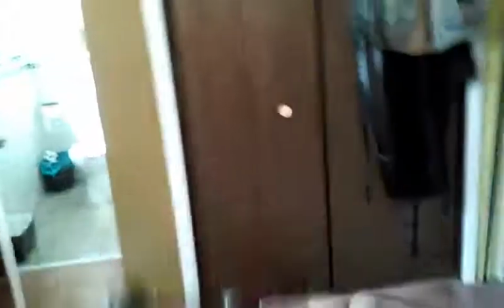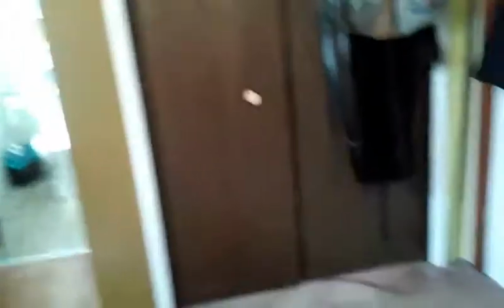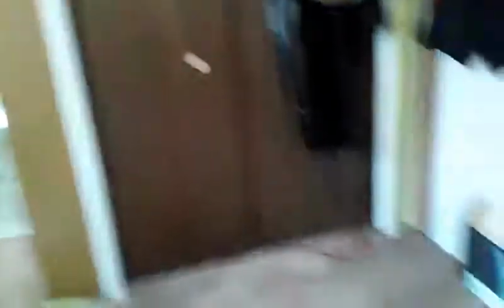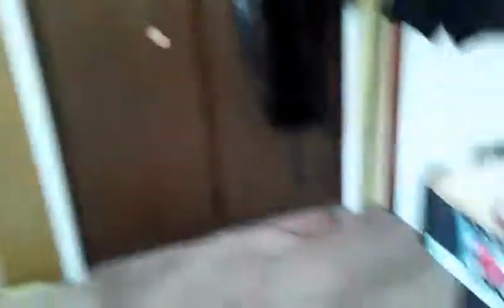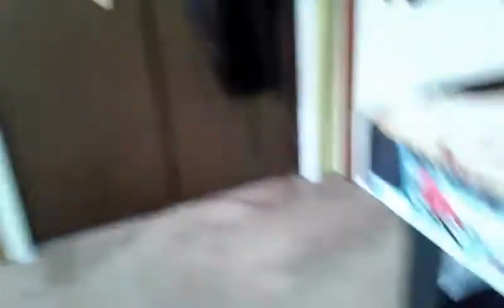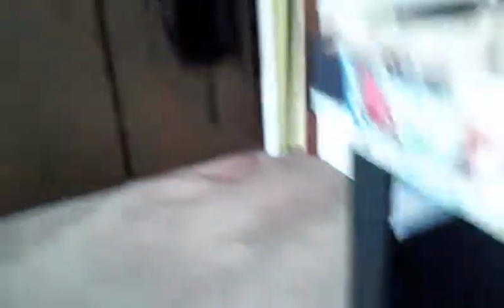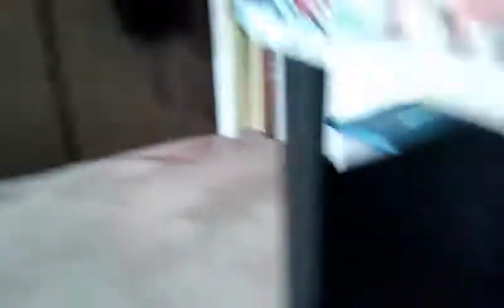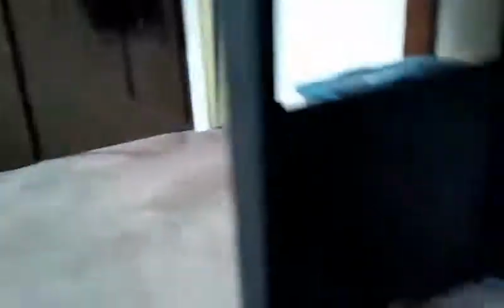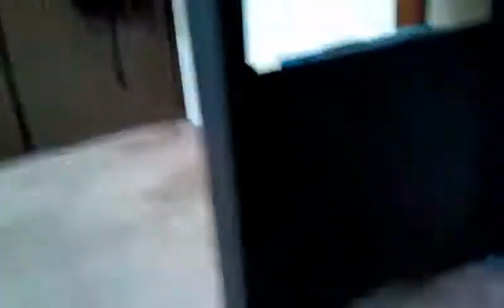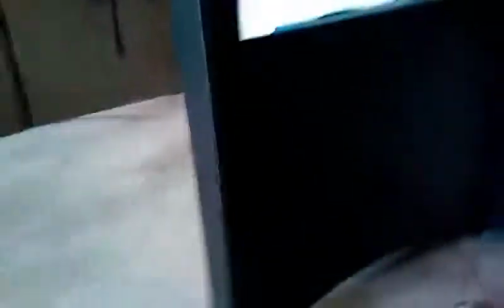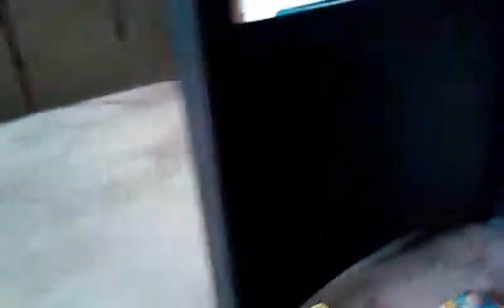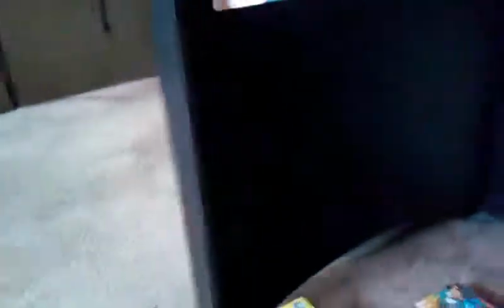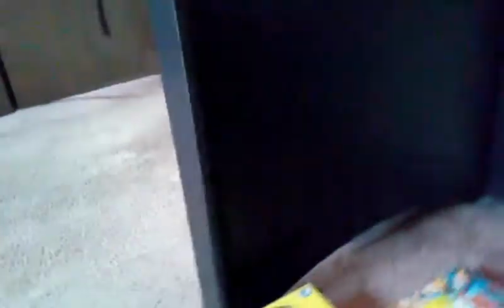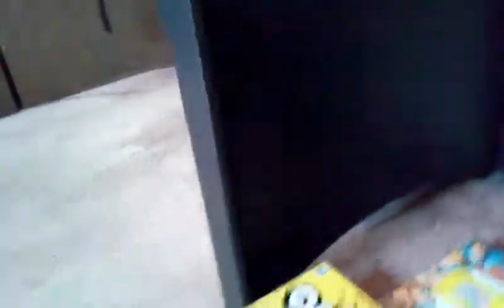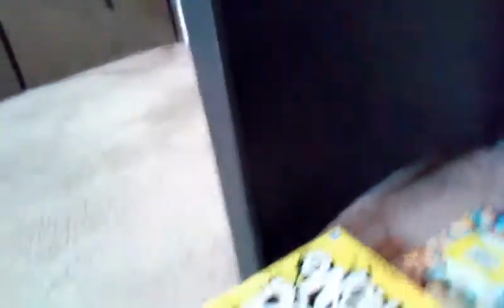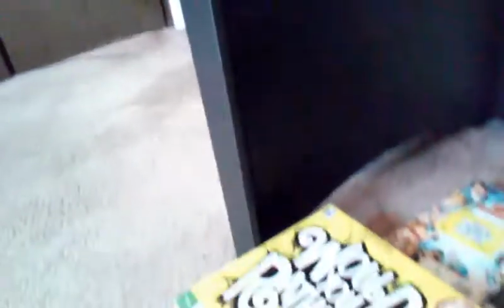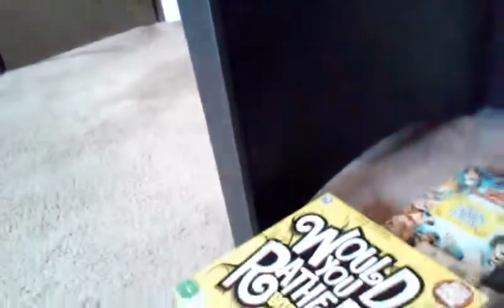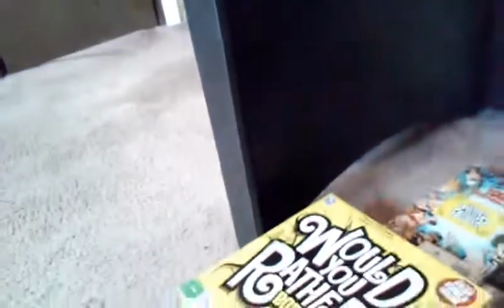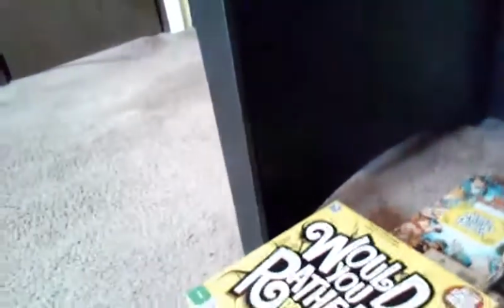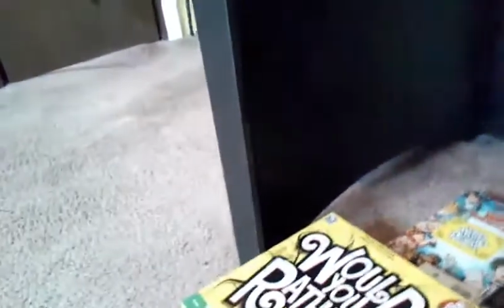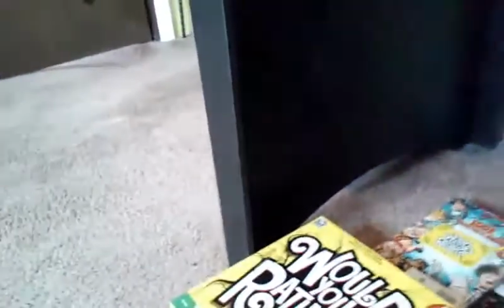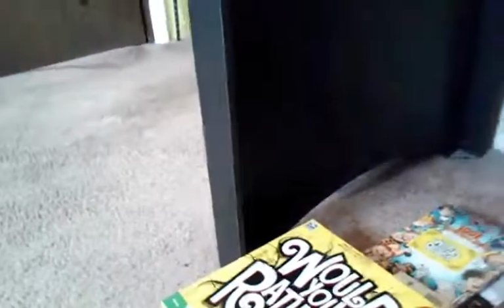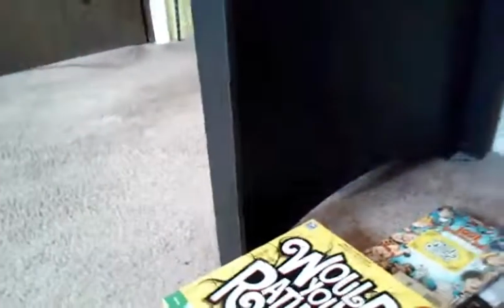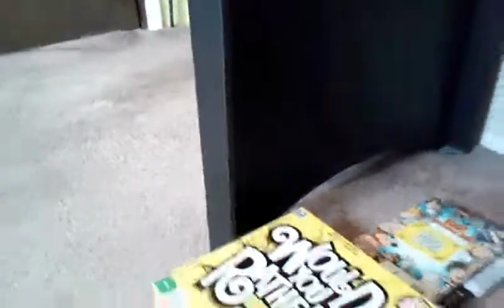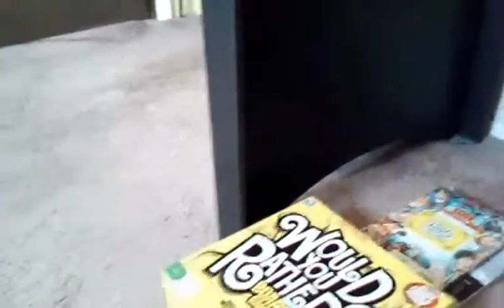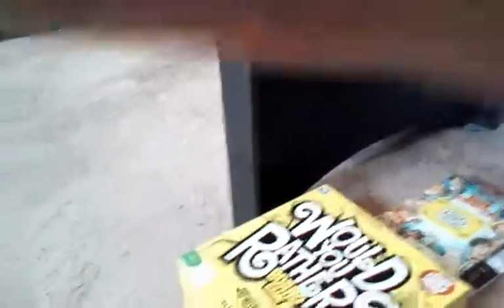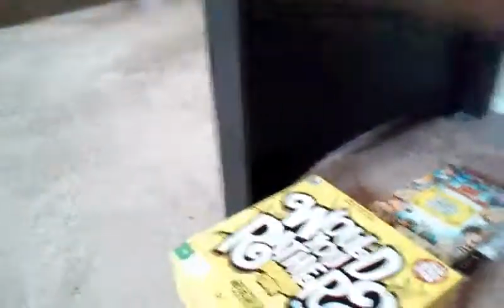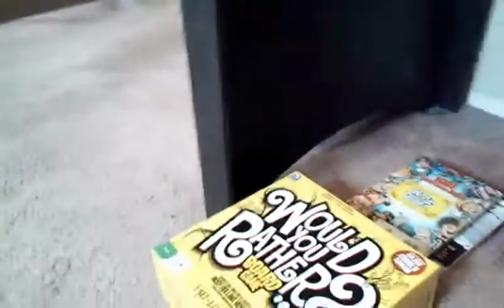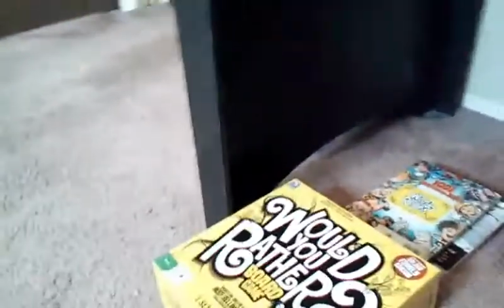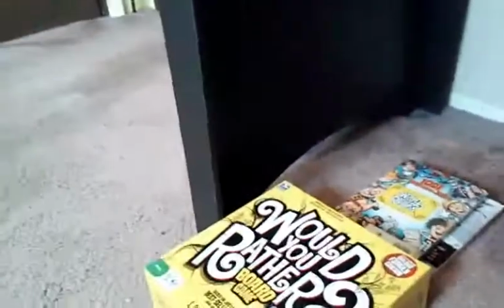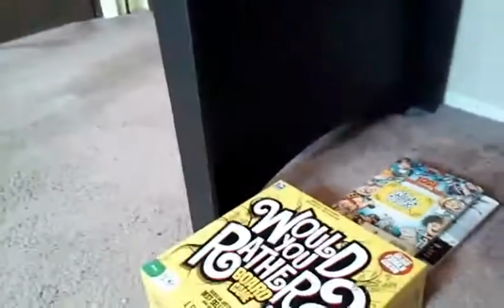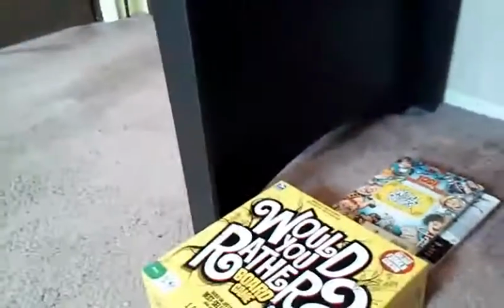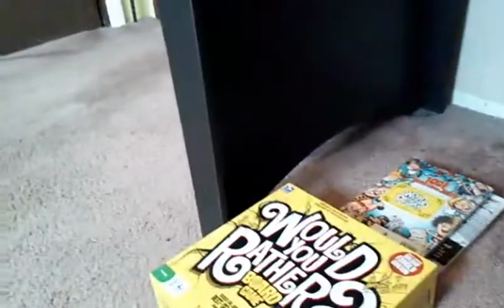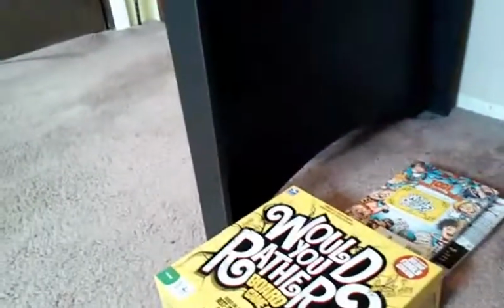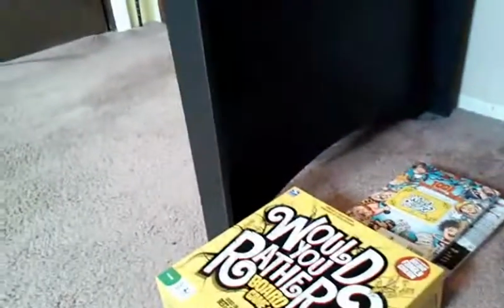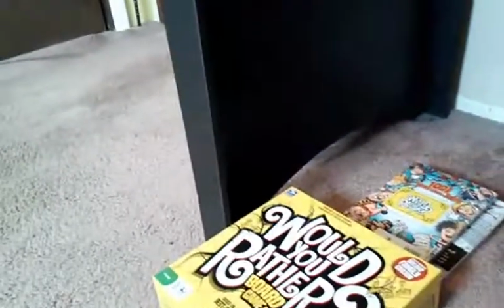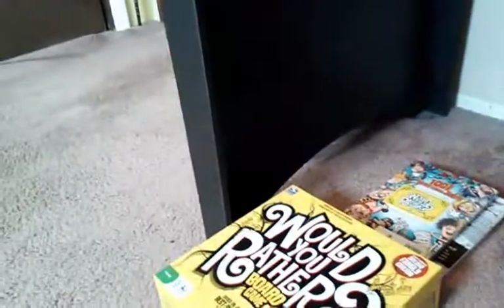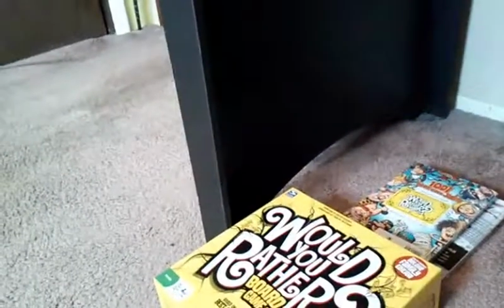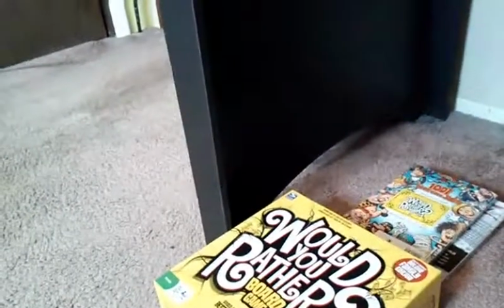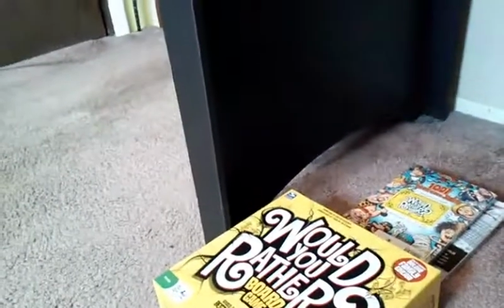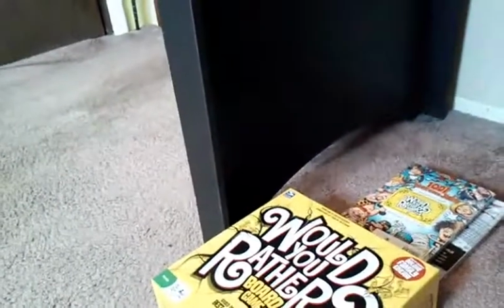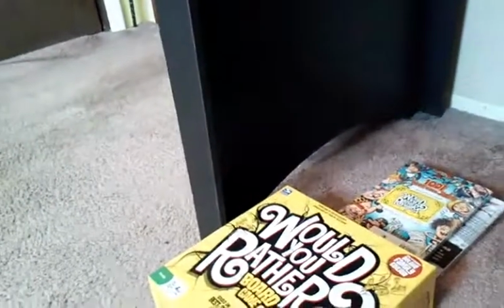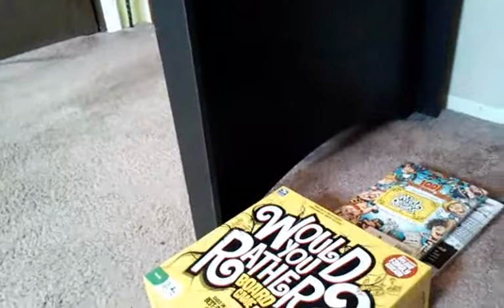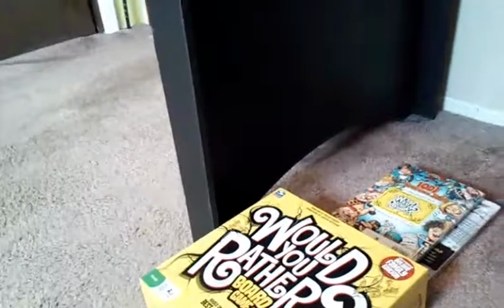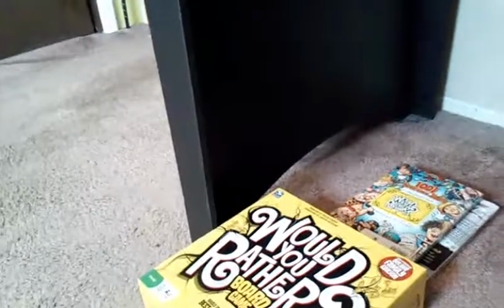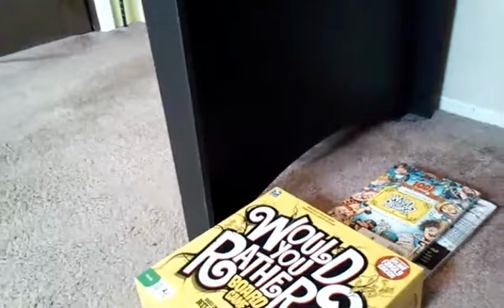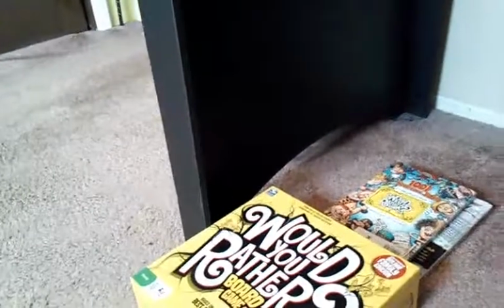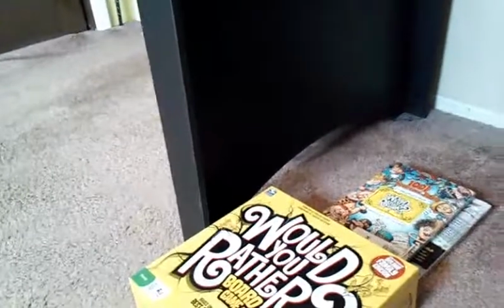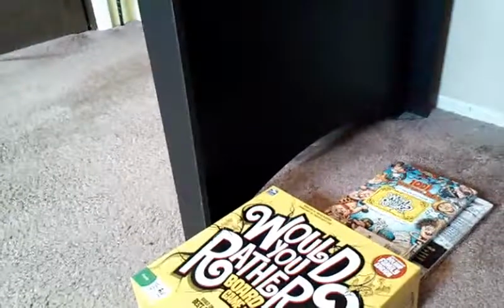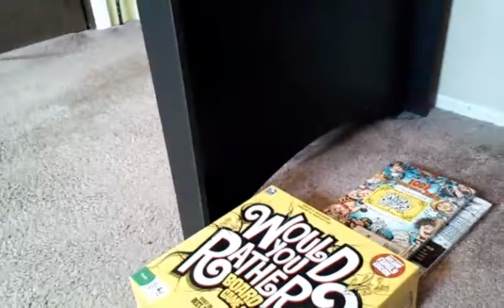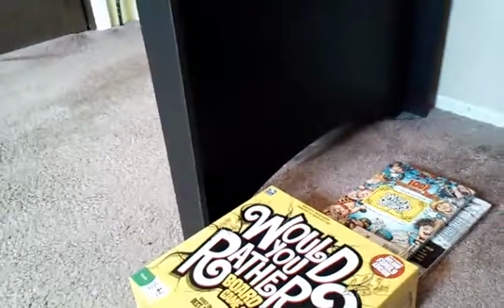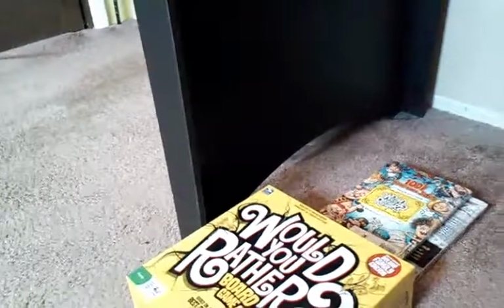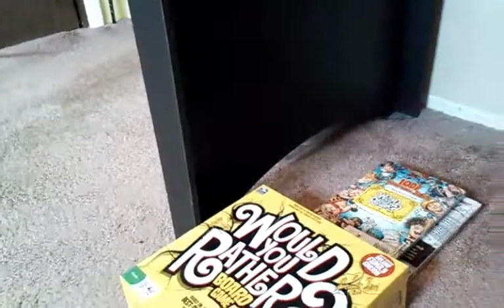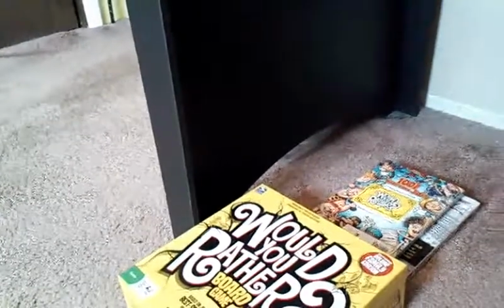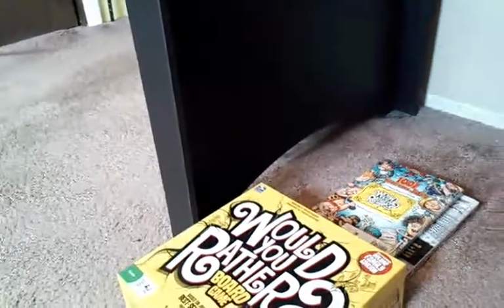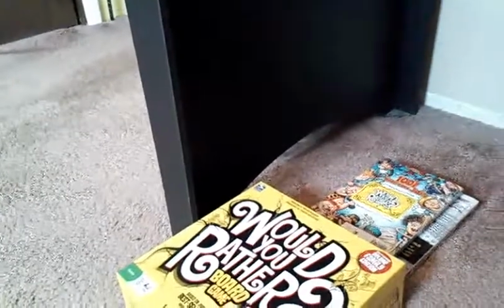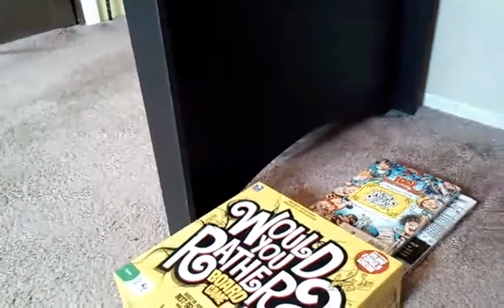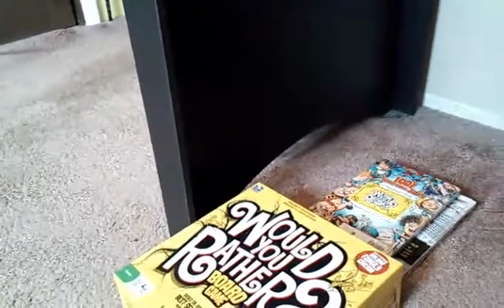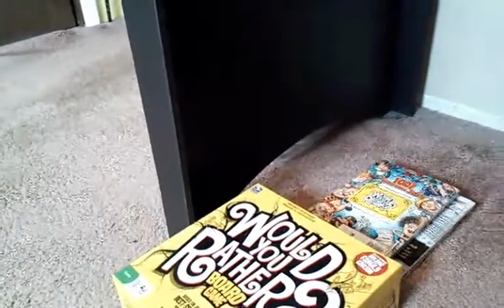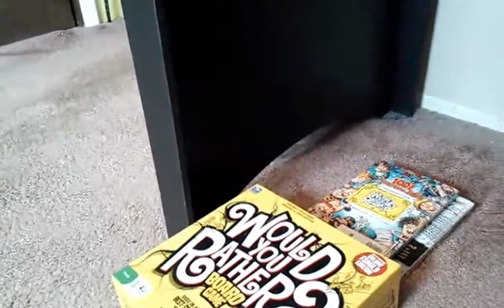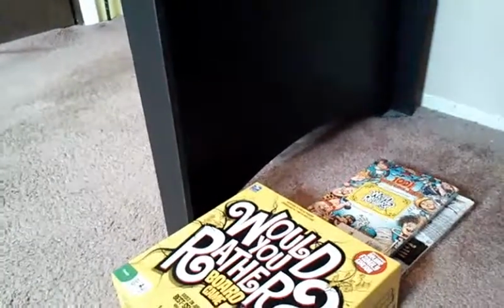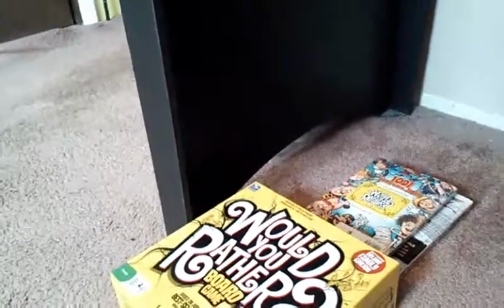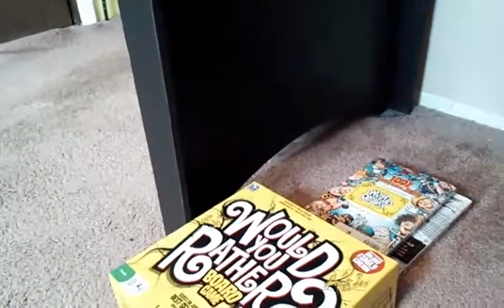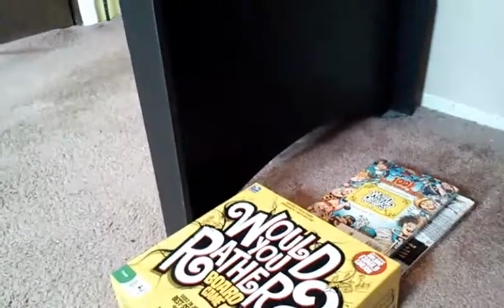Alright, so those are some of my Lego creations. Subscribe for my reviews, reactions, and other neat surprises. Okay, bye.